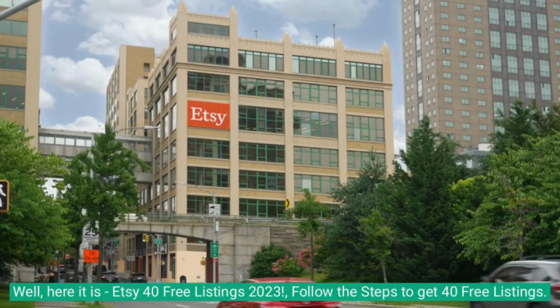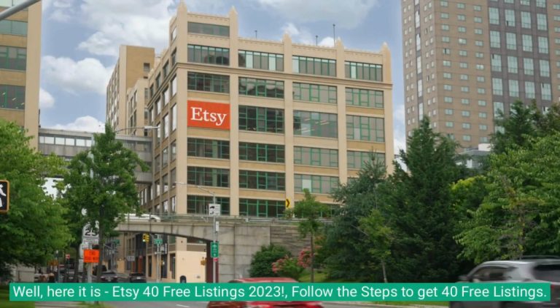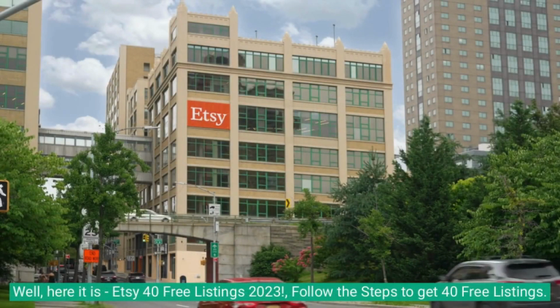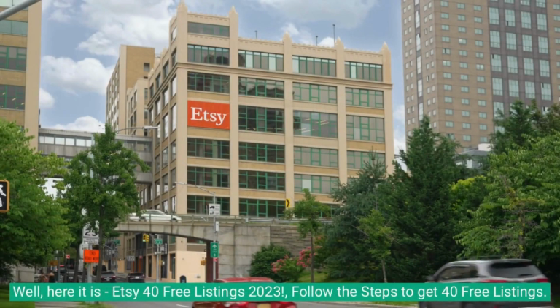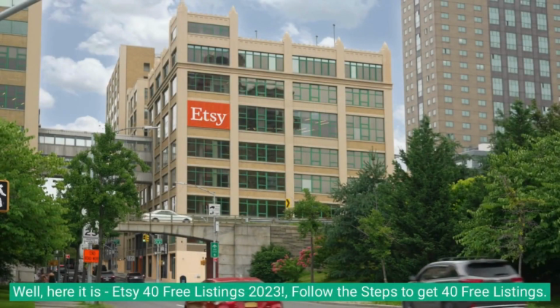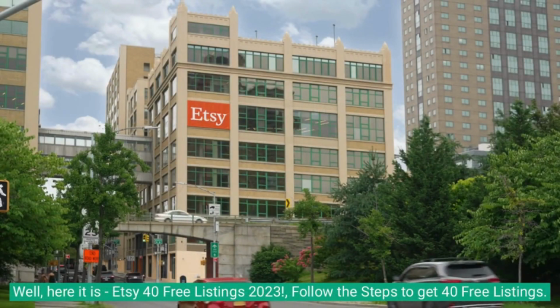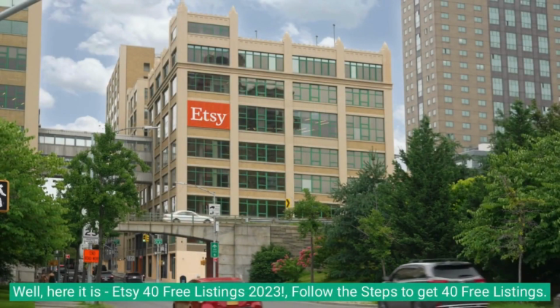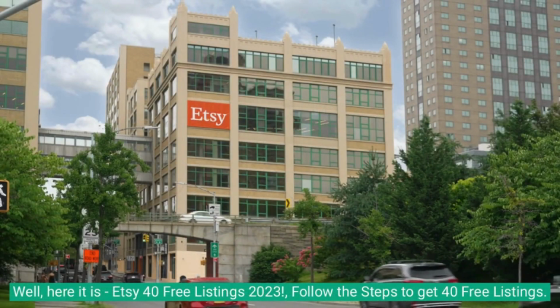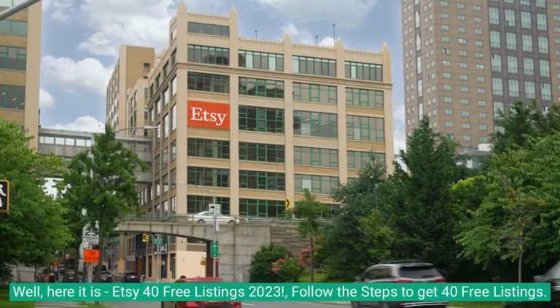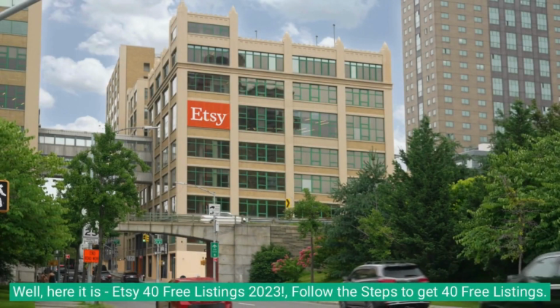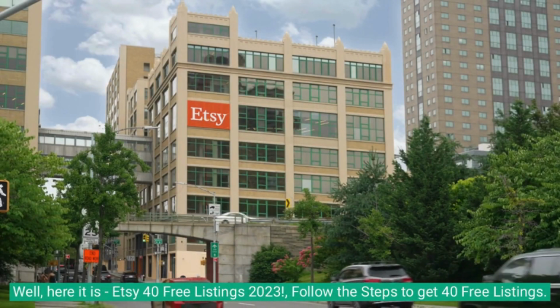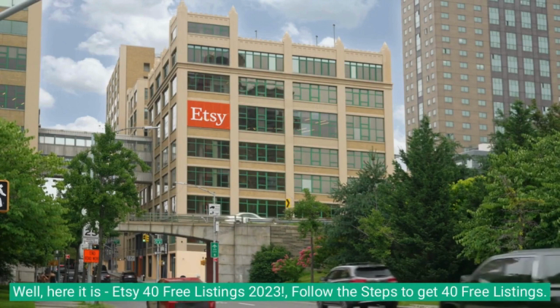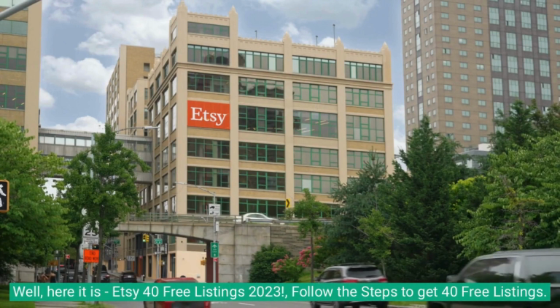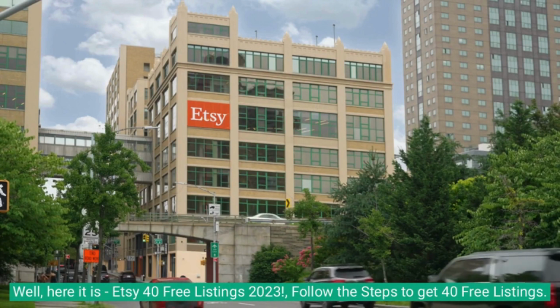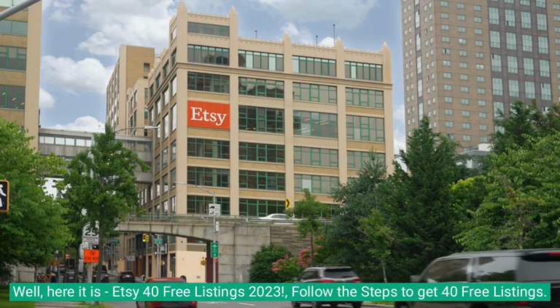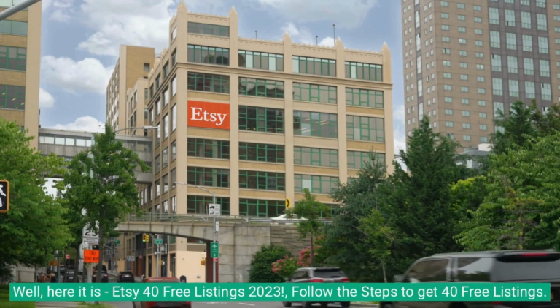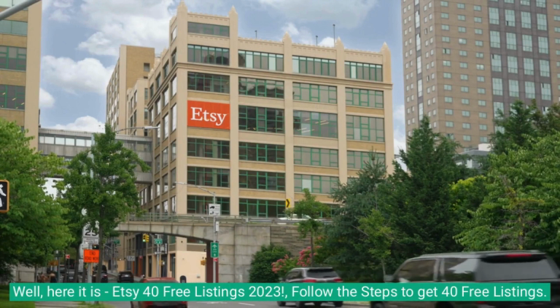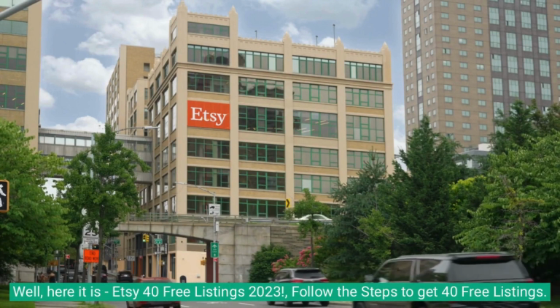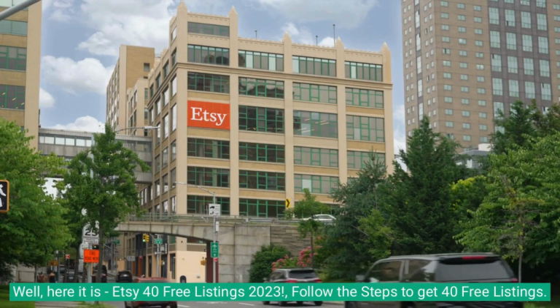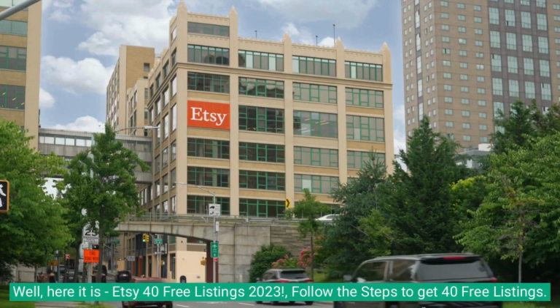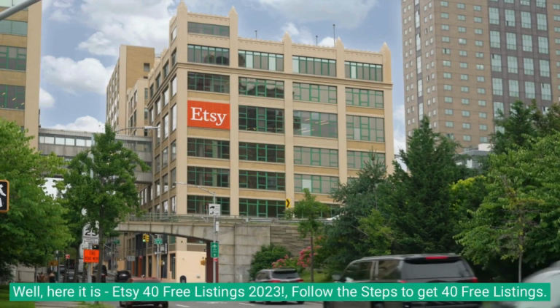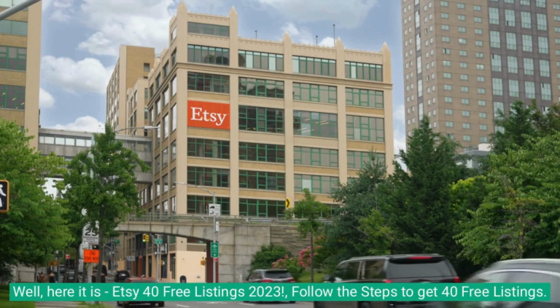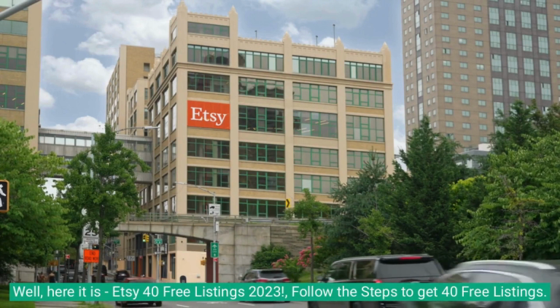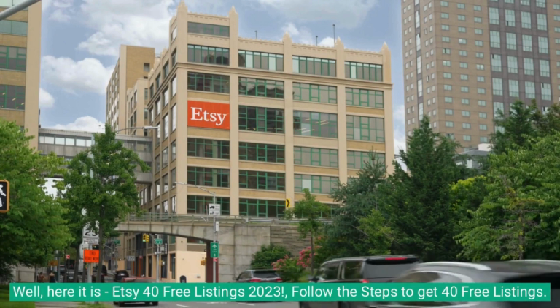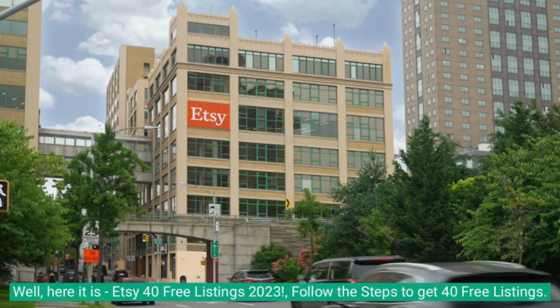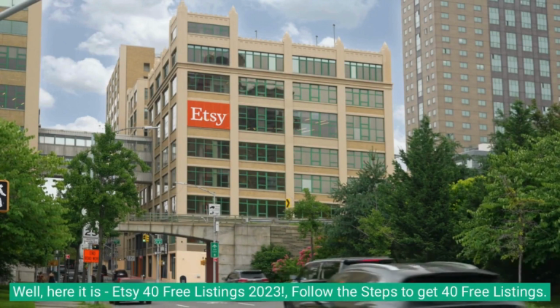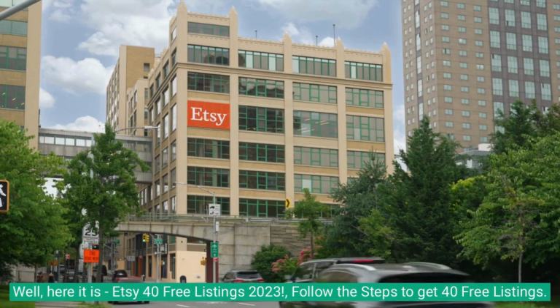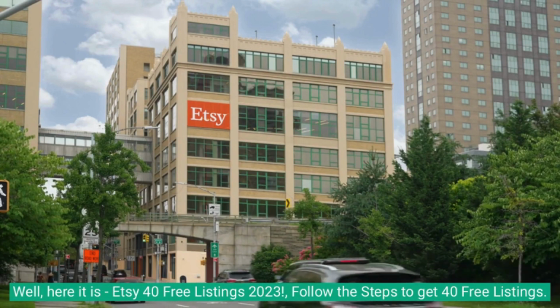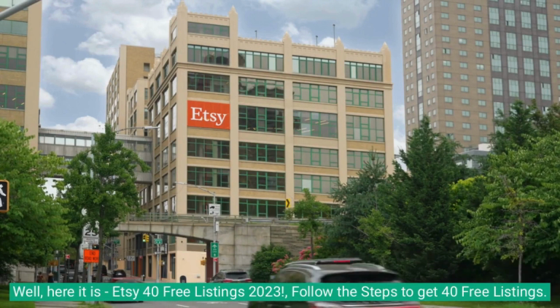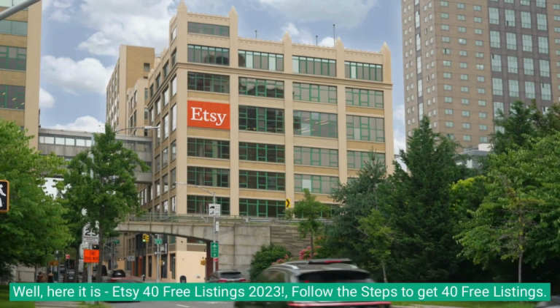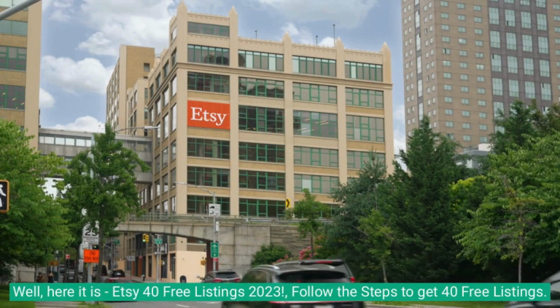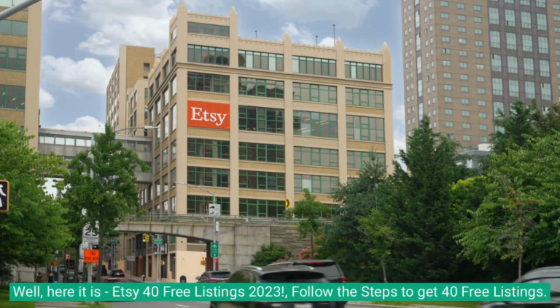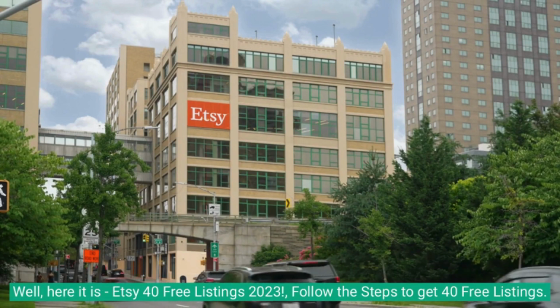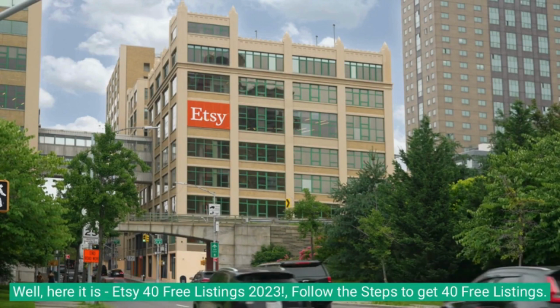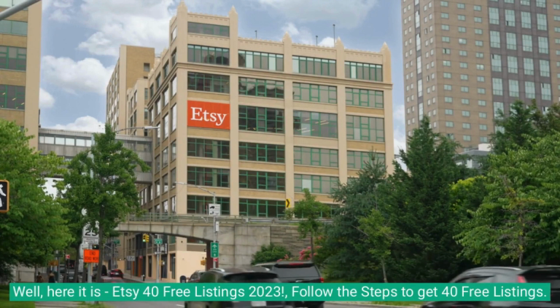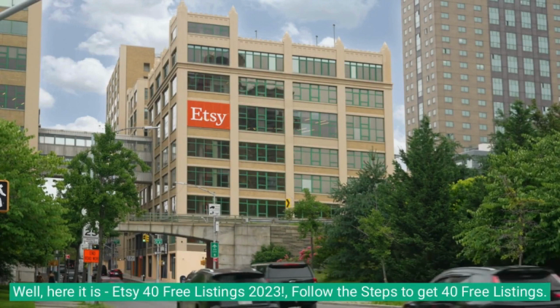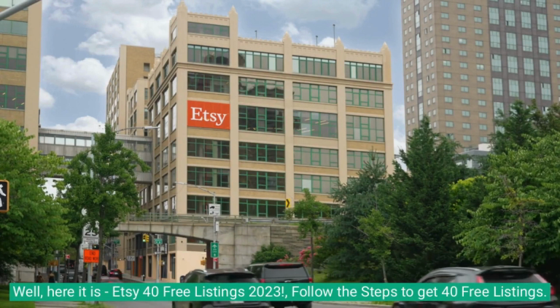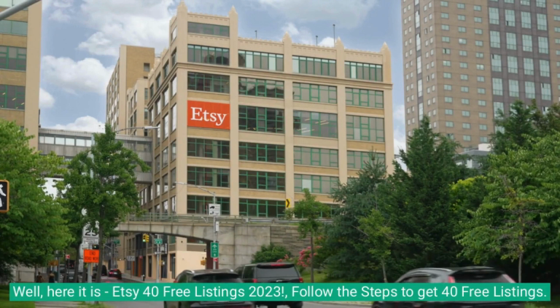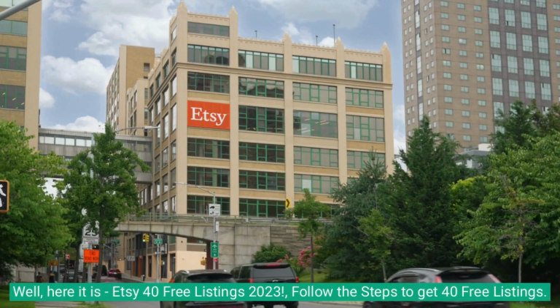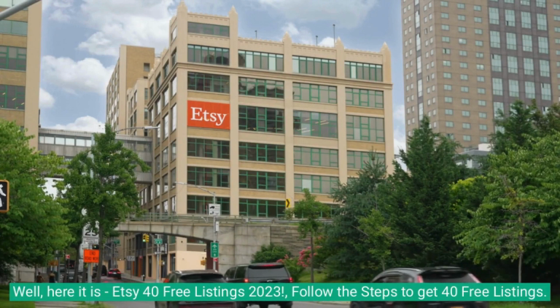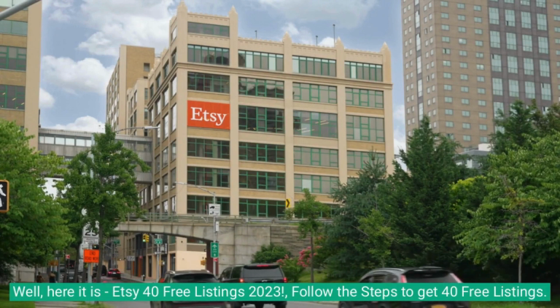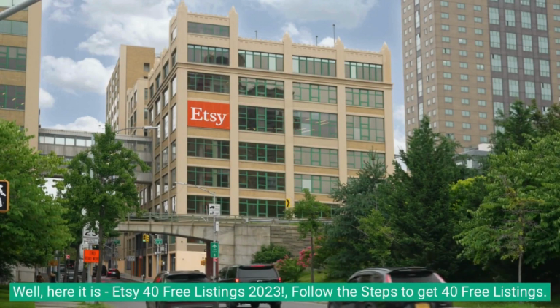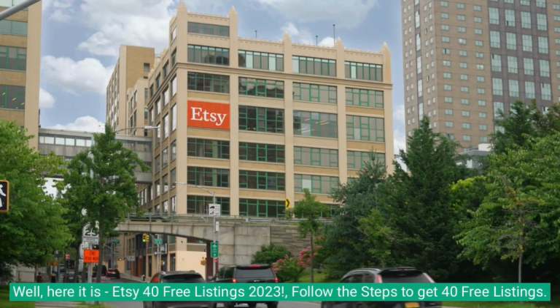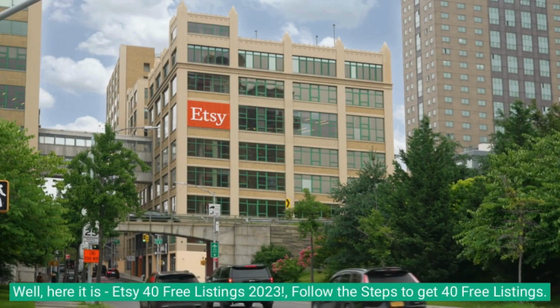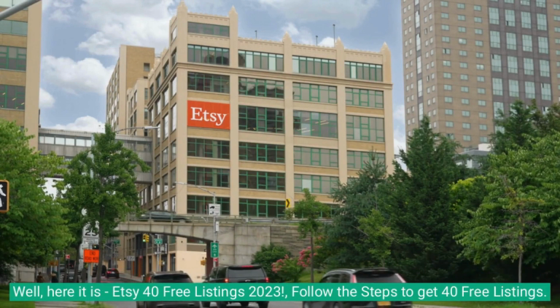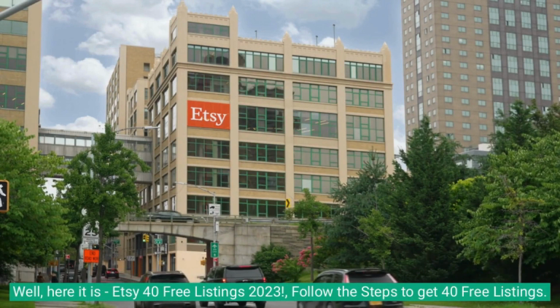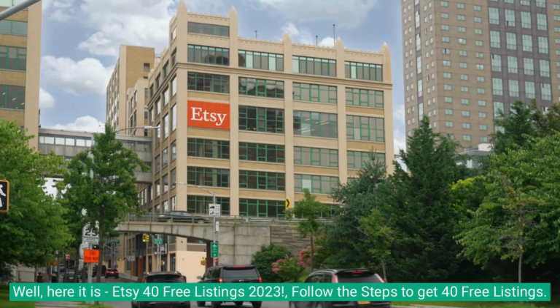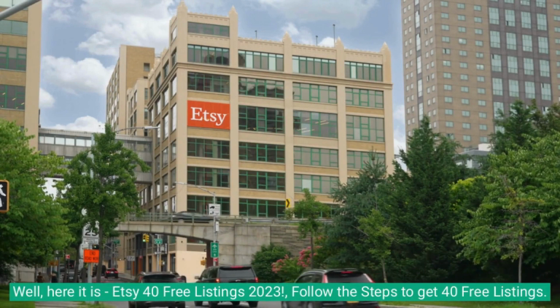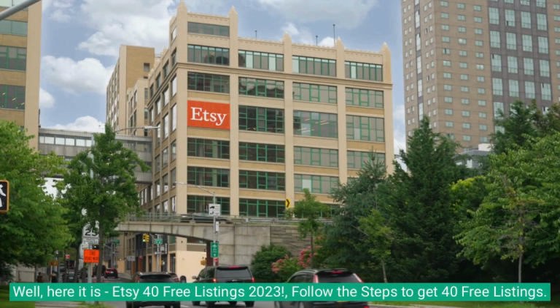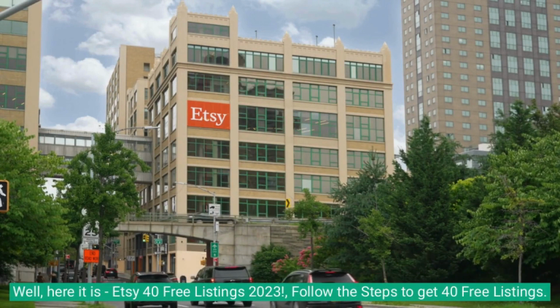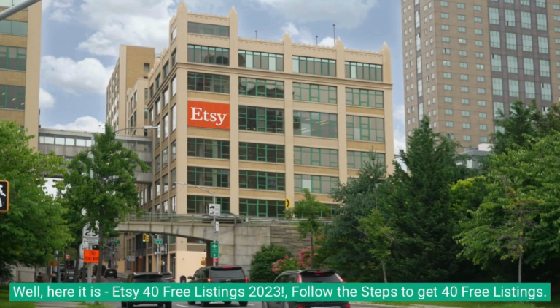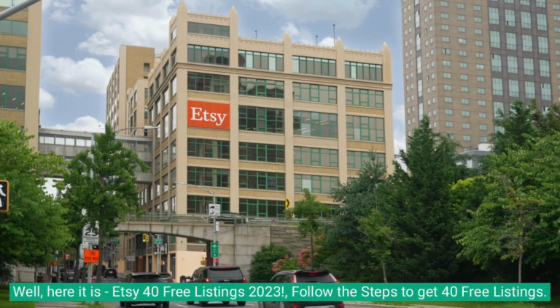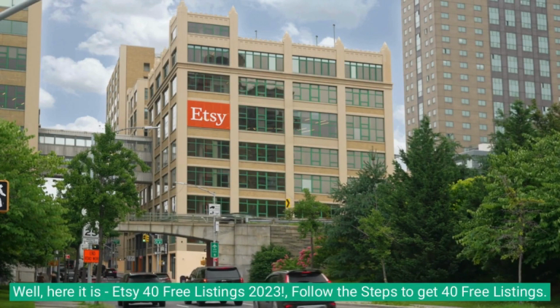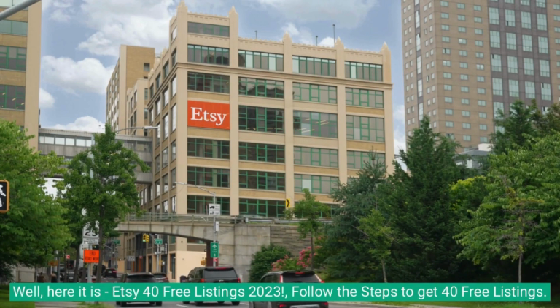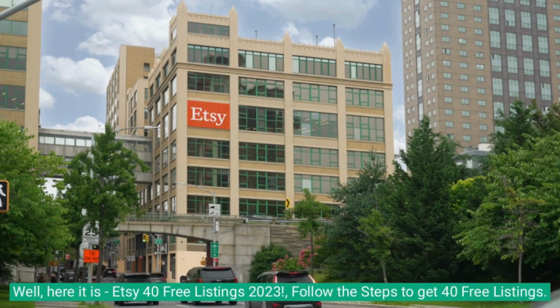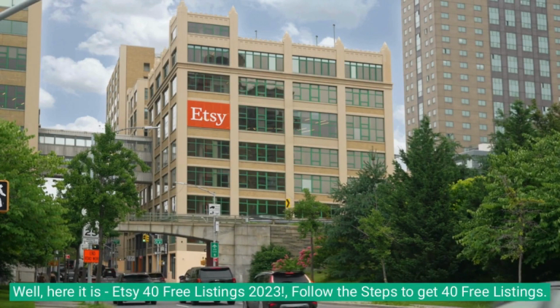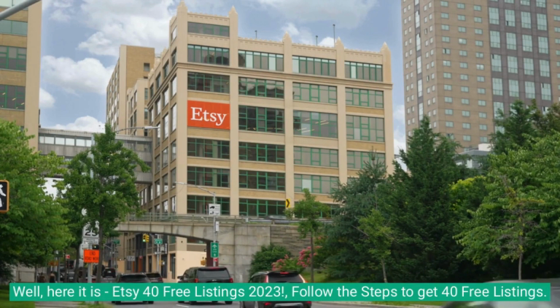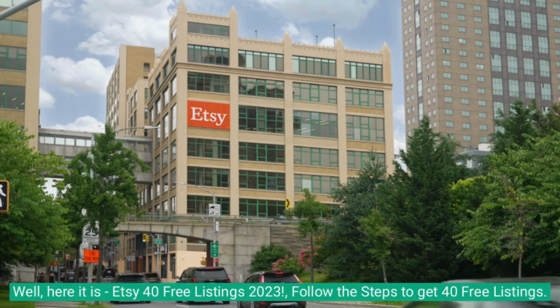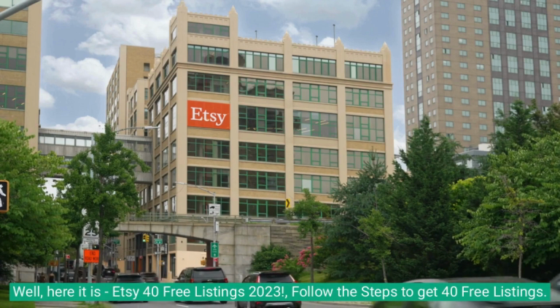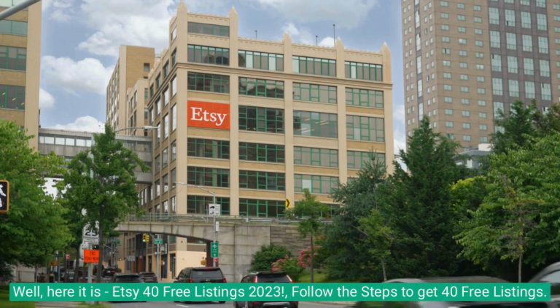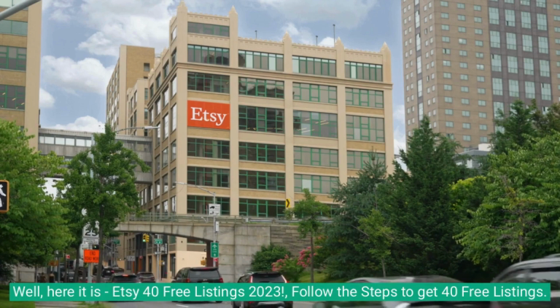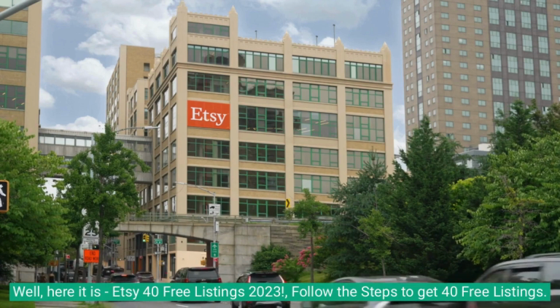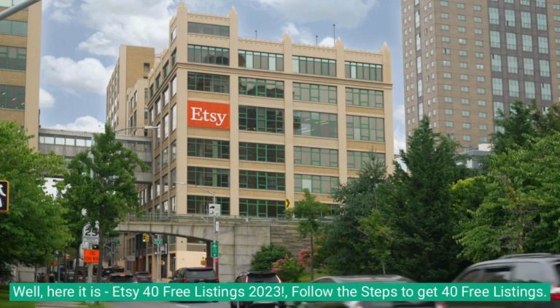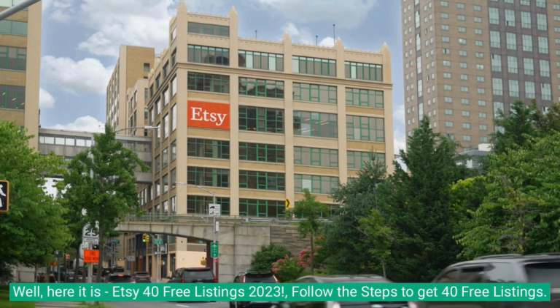Well, here it is: Etsy 40 free listings 2023. Follow the steps to get 40 free listings.